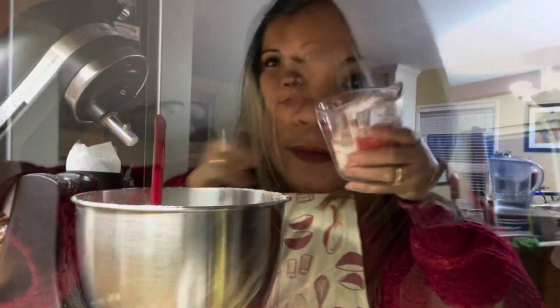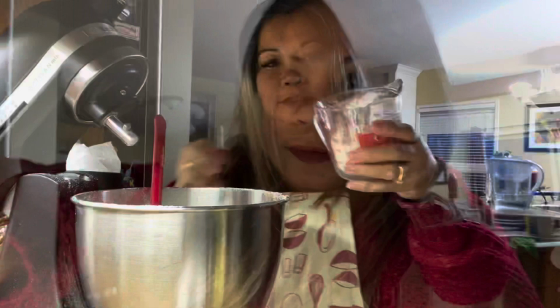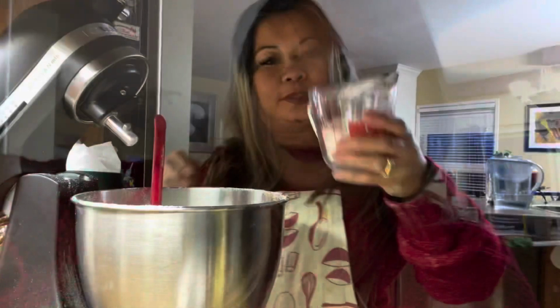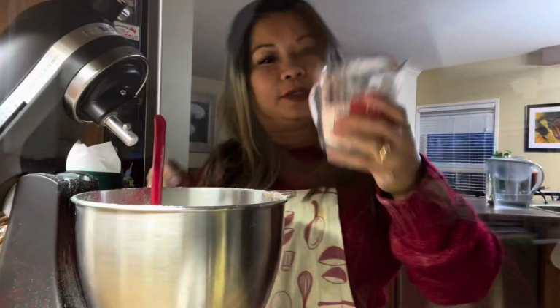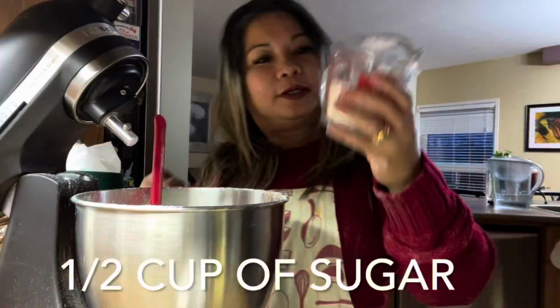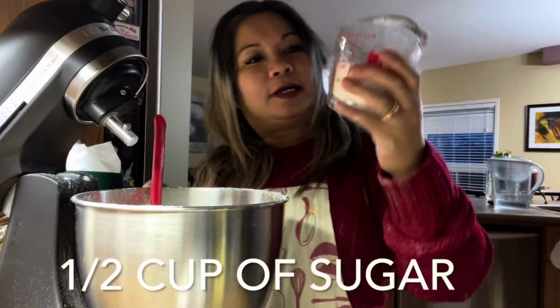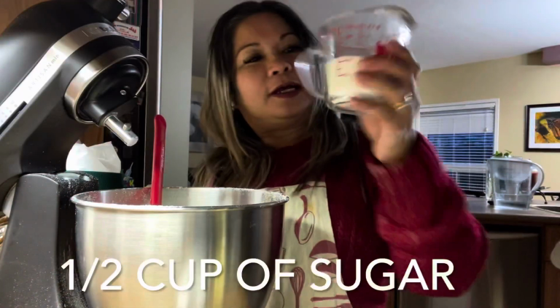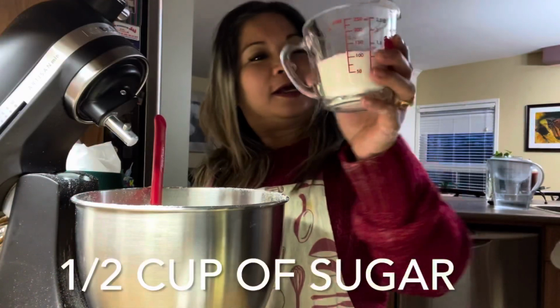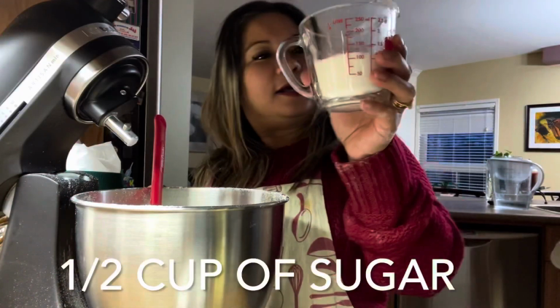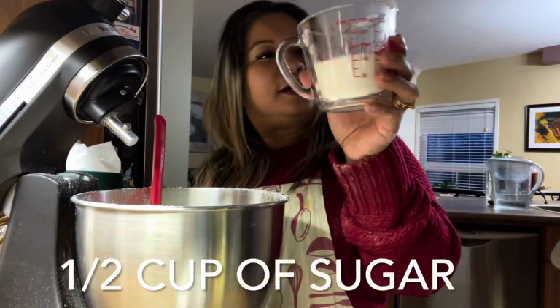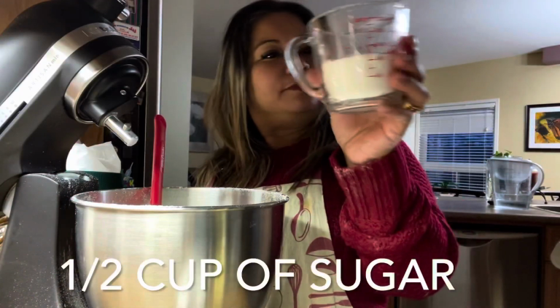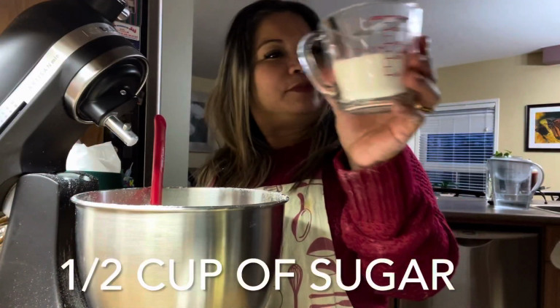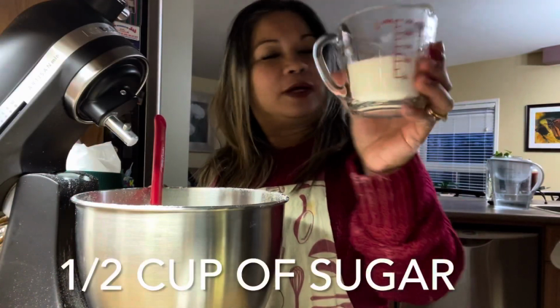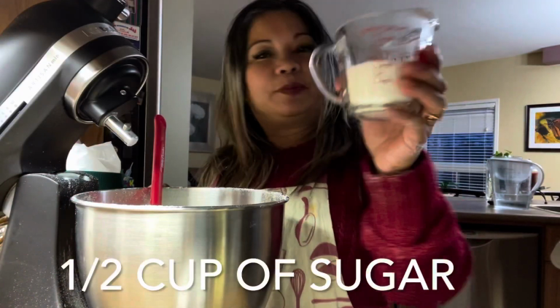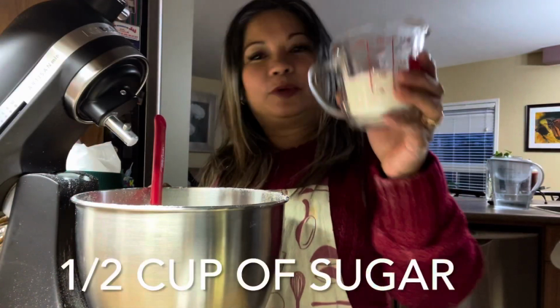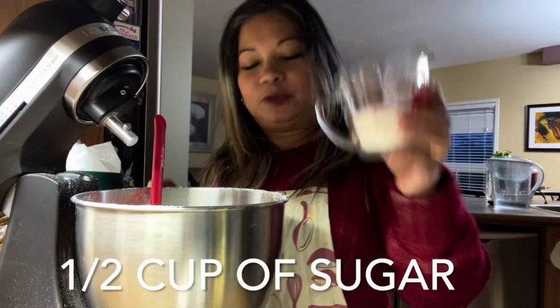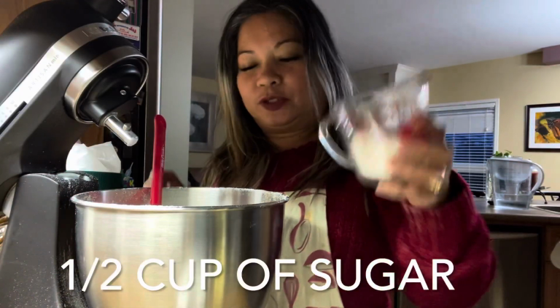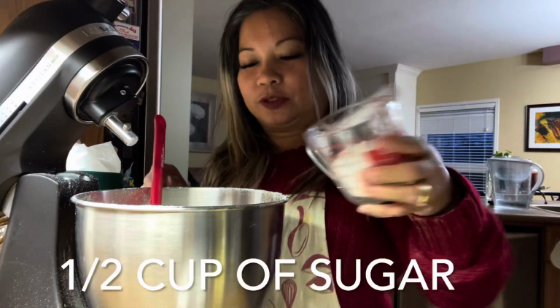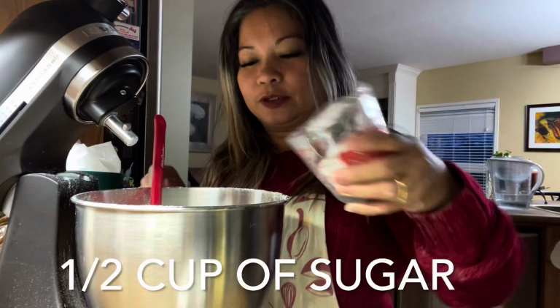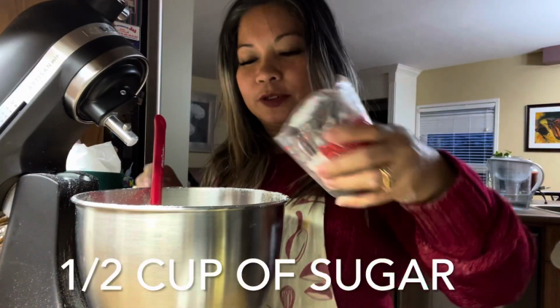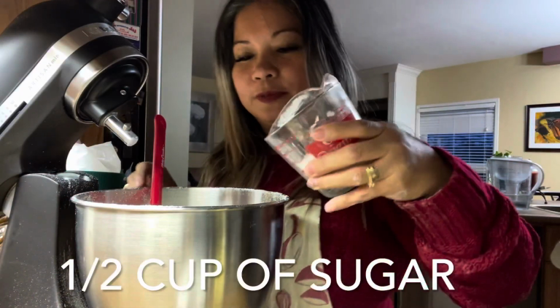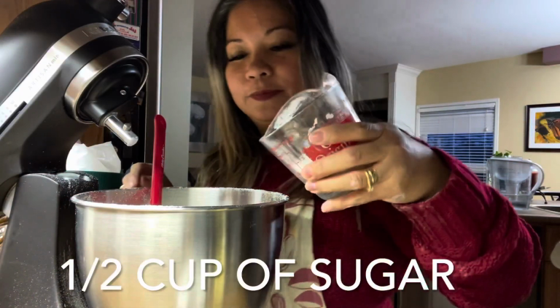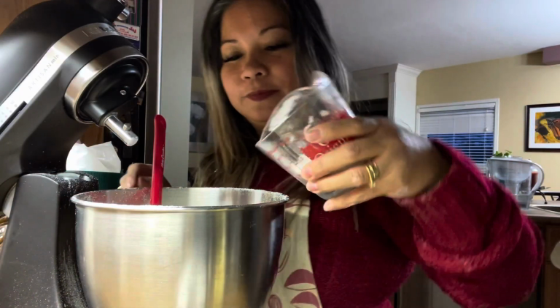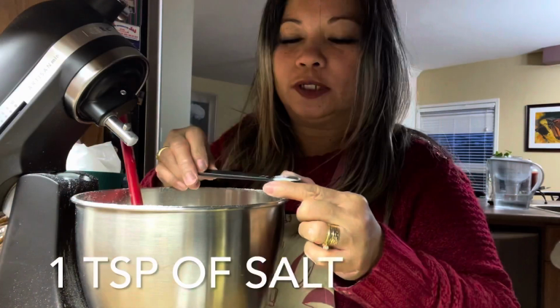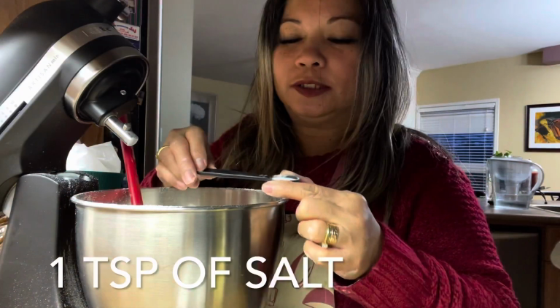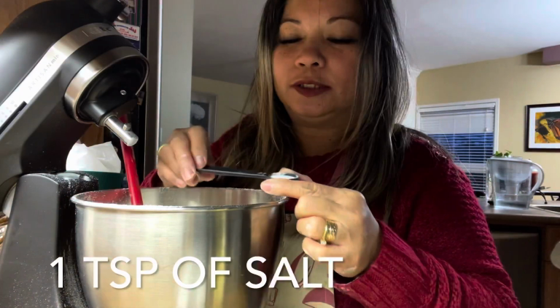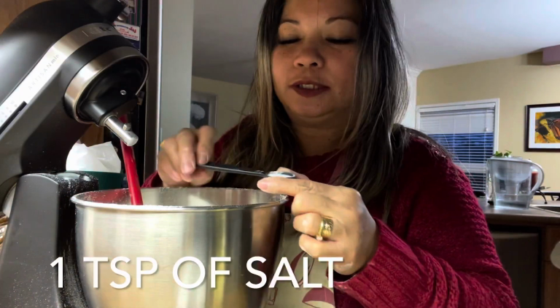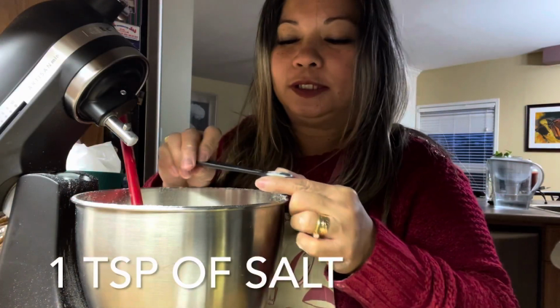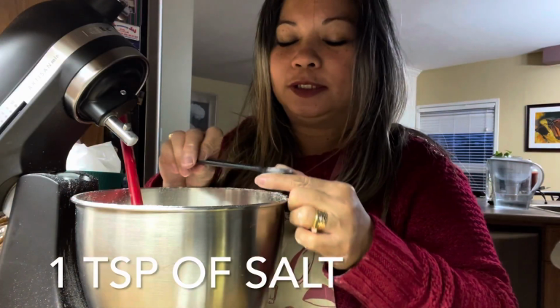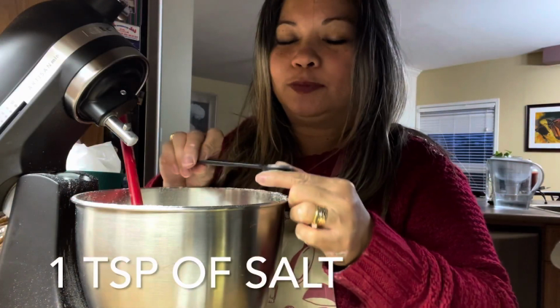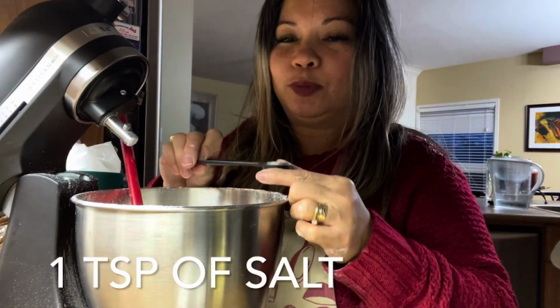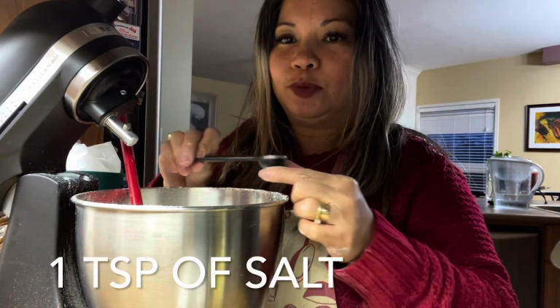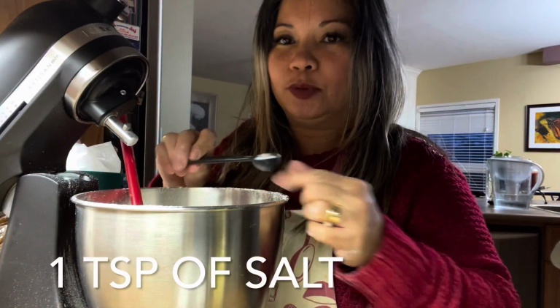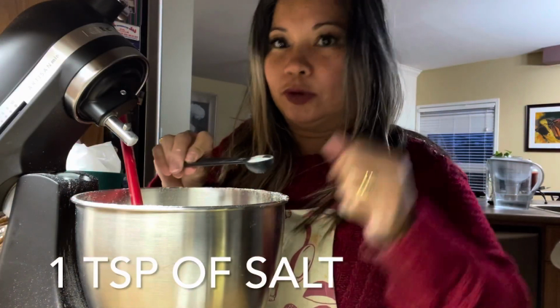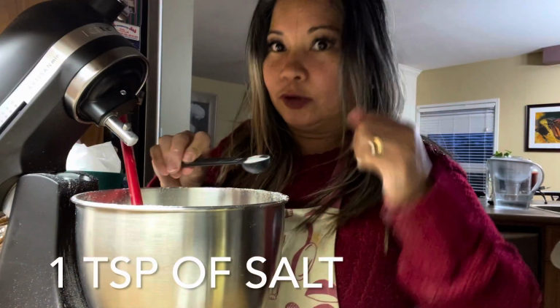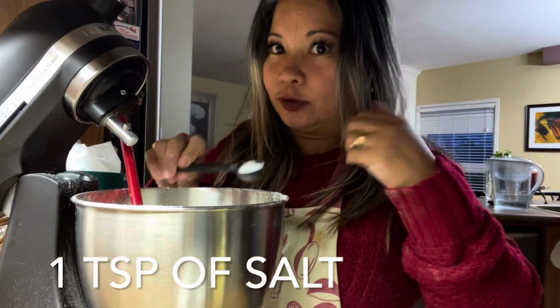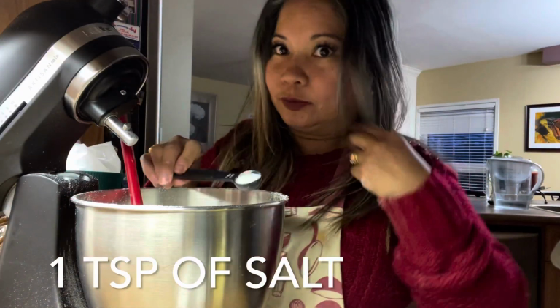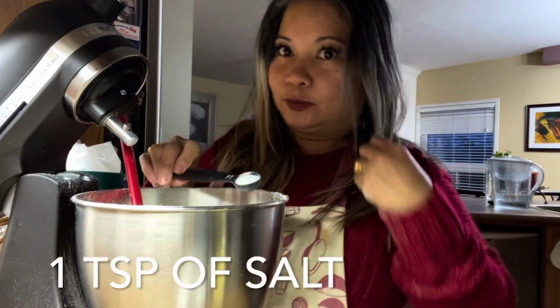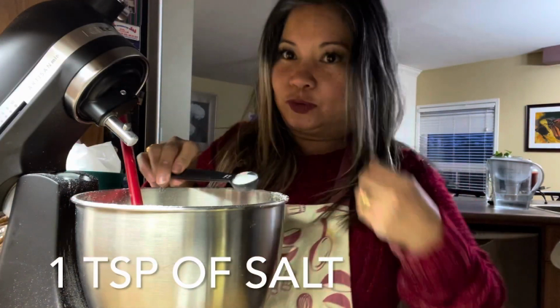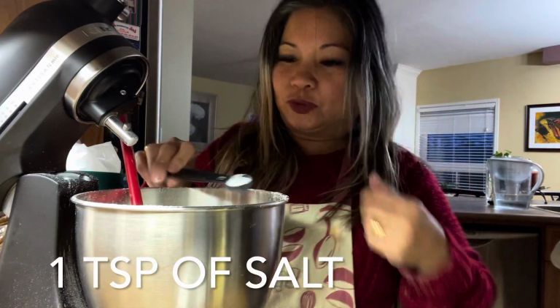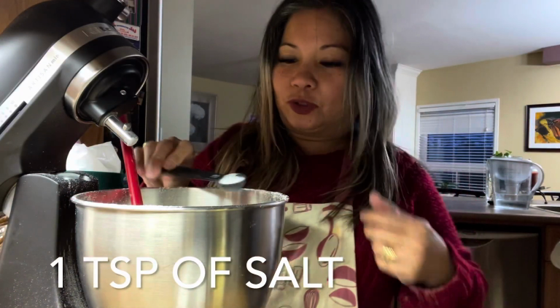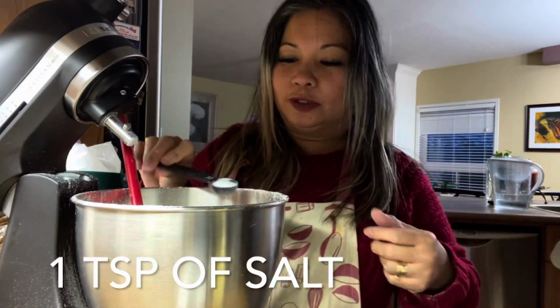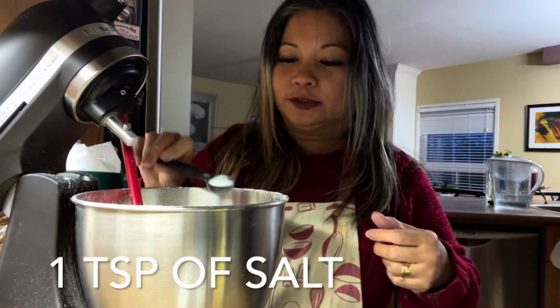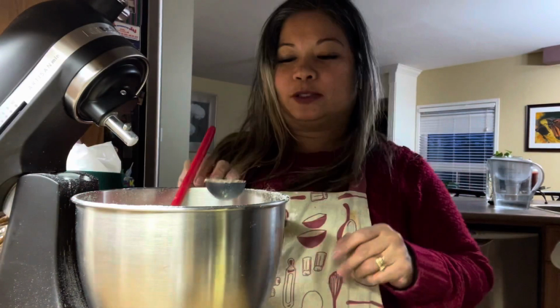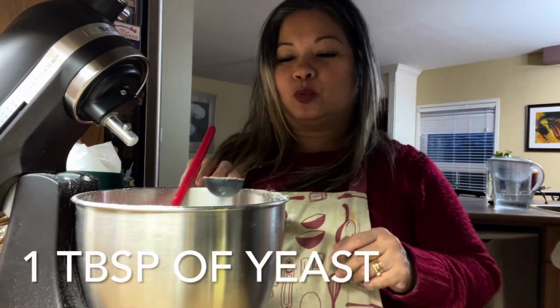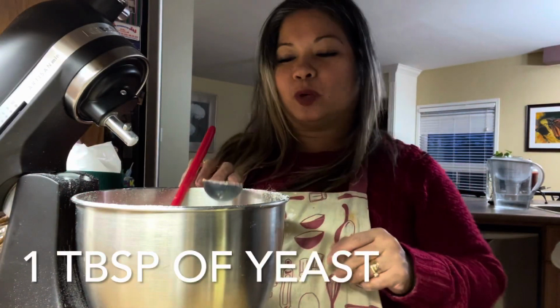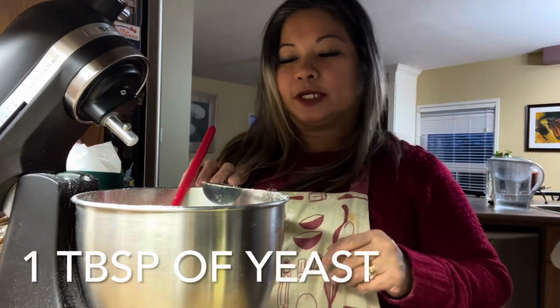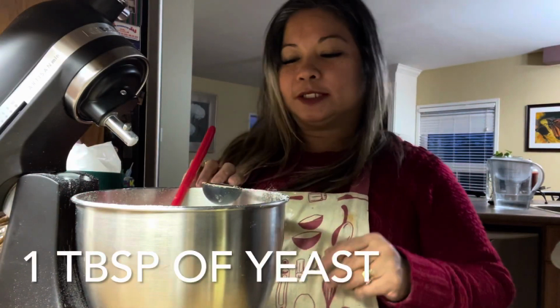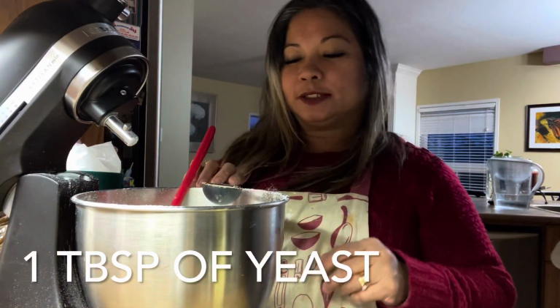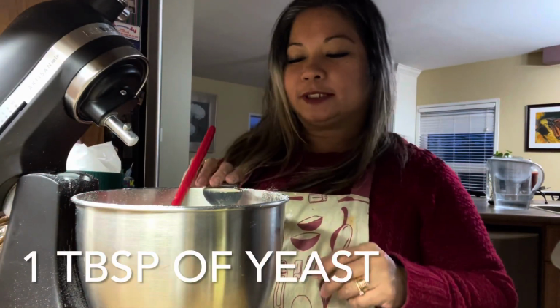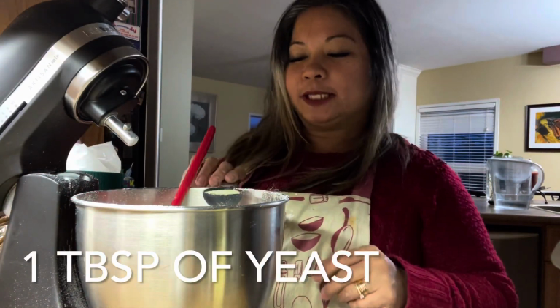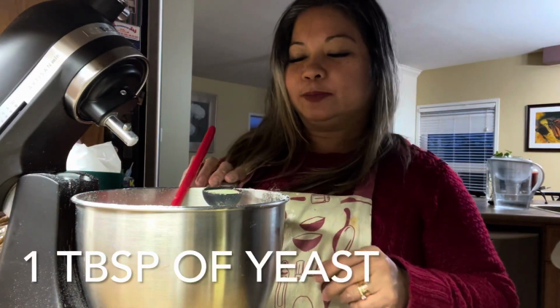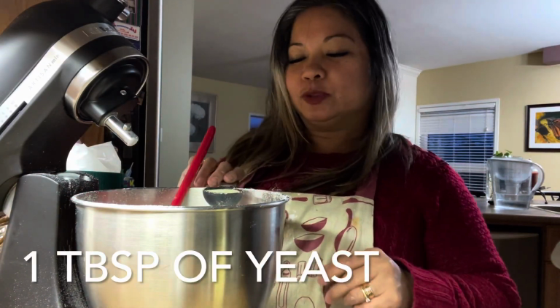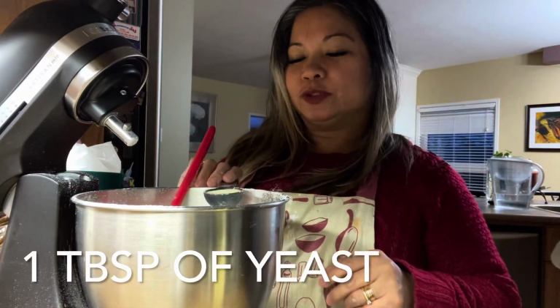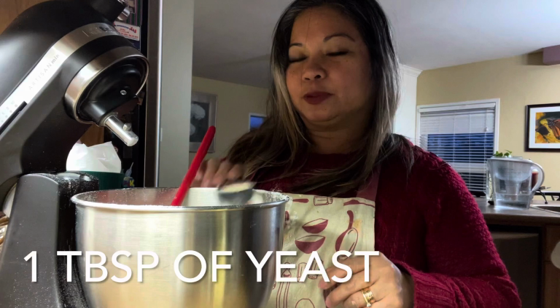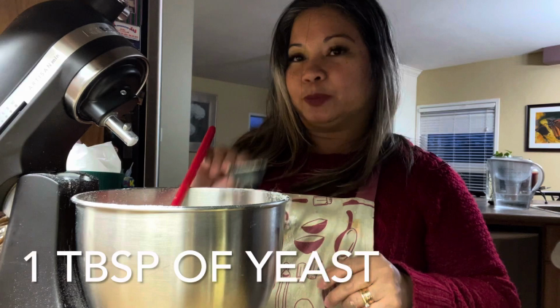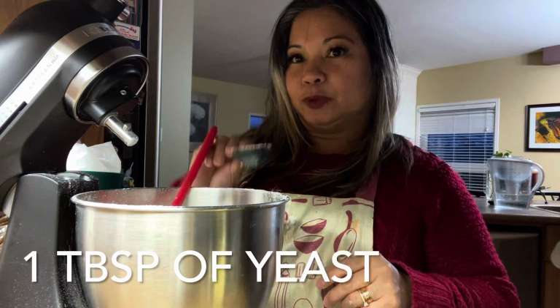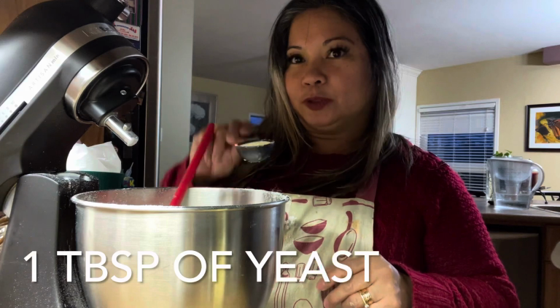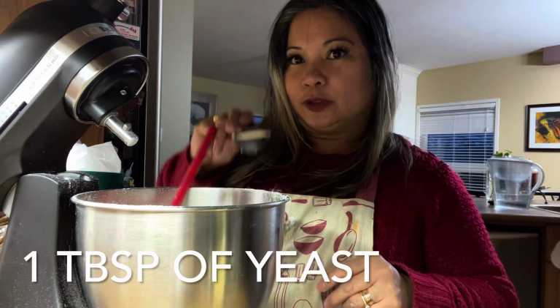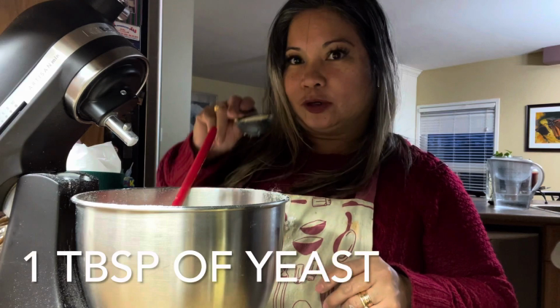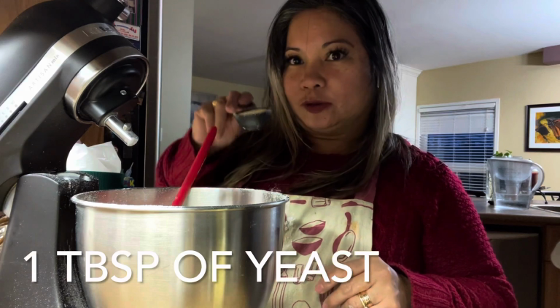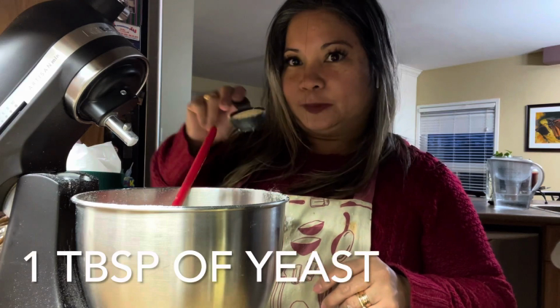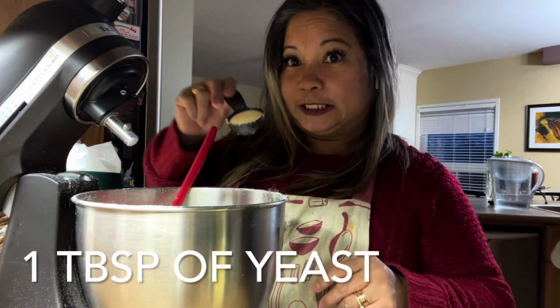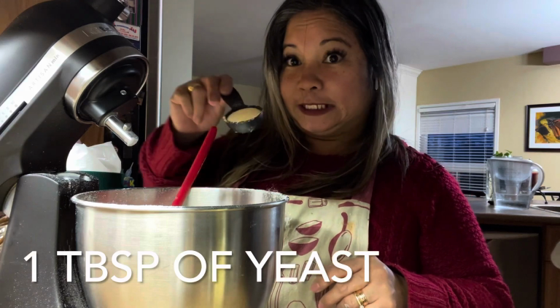1 cup of sugar, 1 teaspoon of salt, 1 tablespoon of yeast.